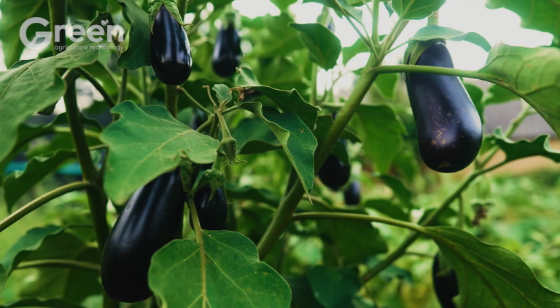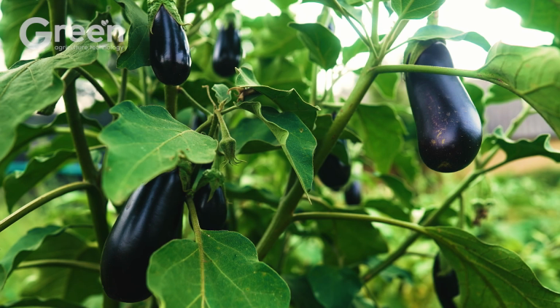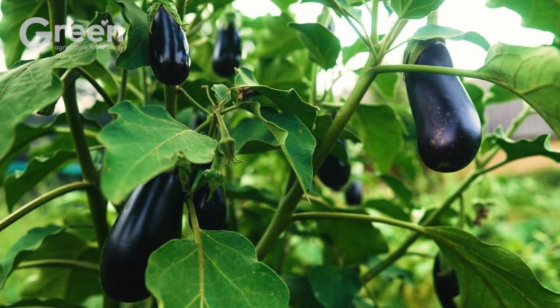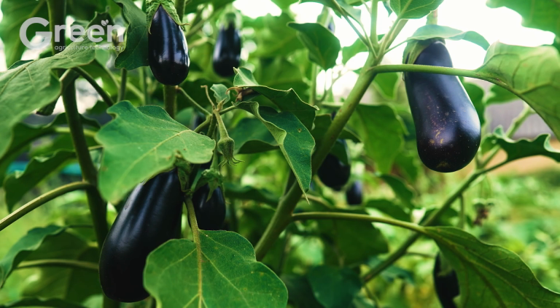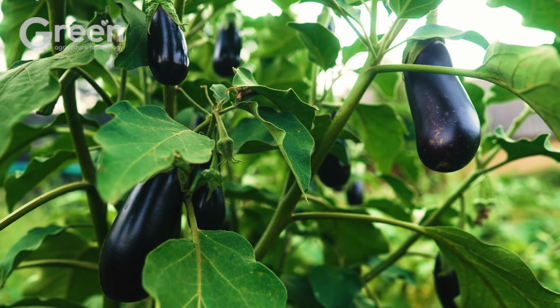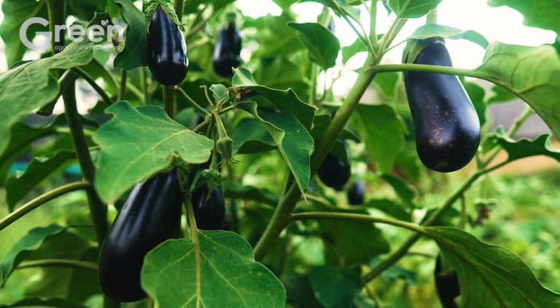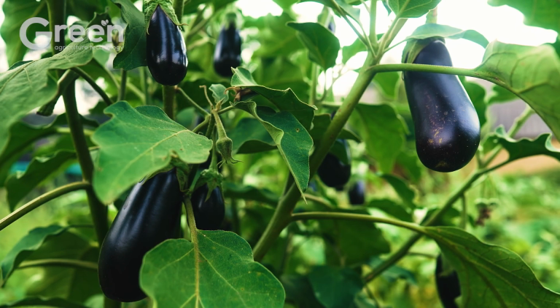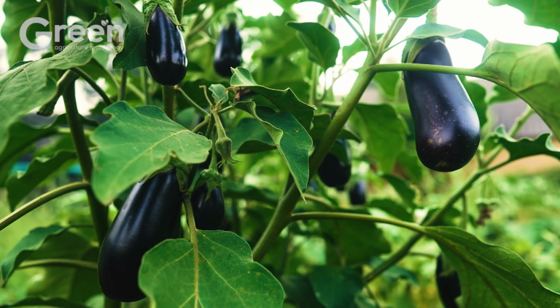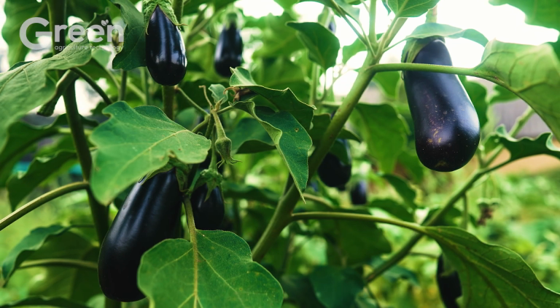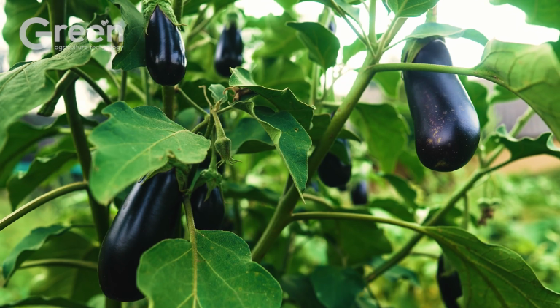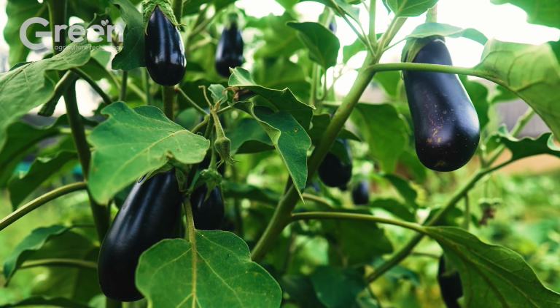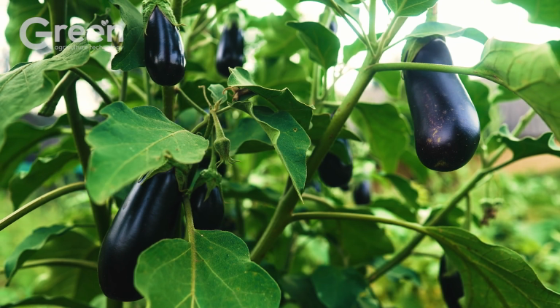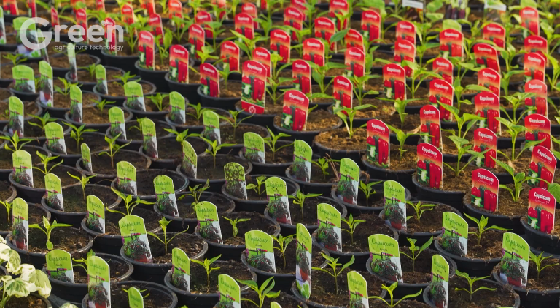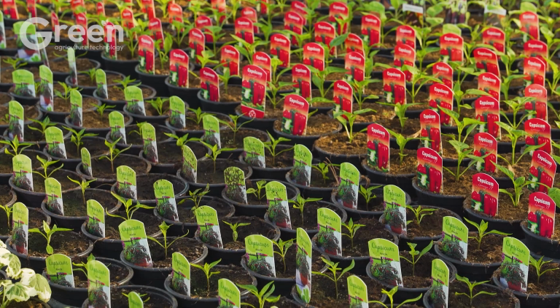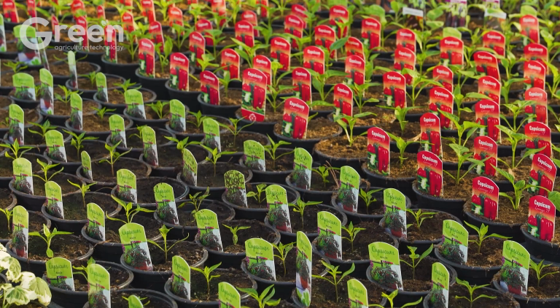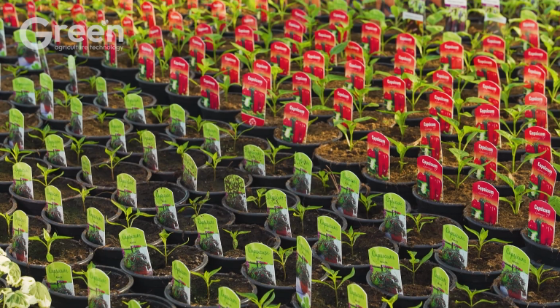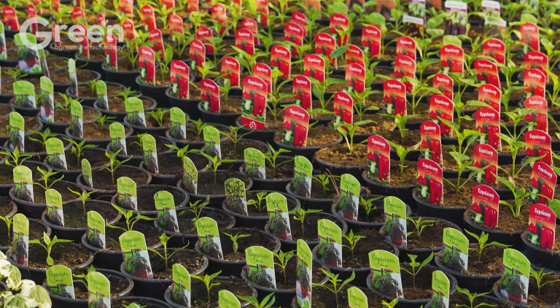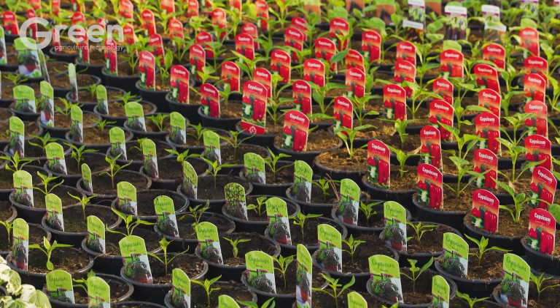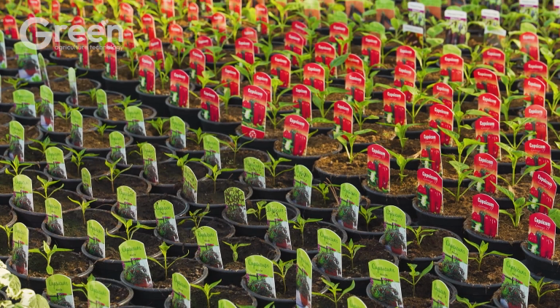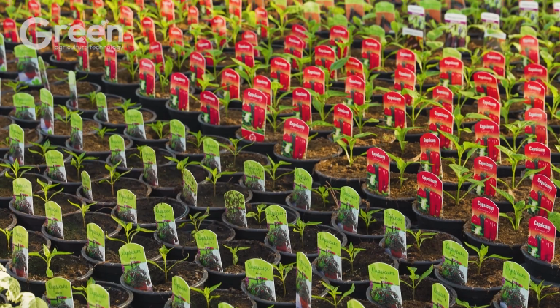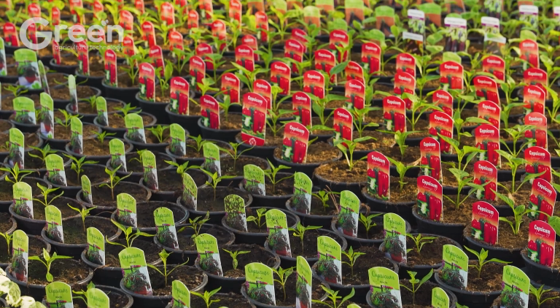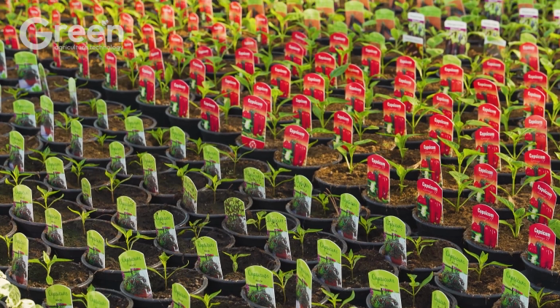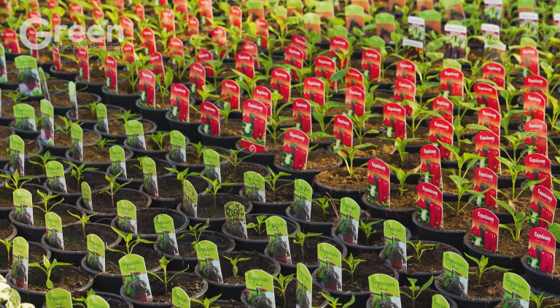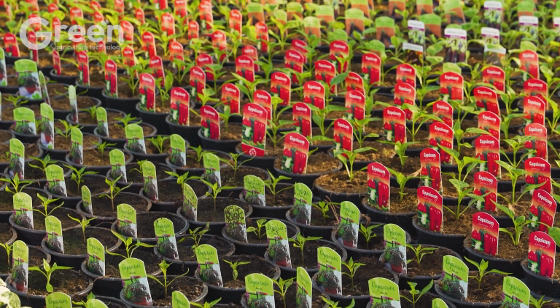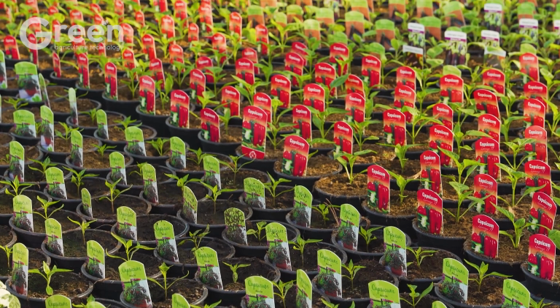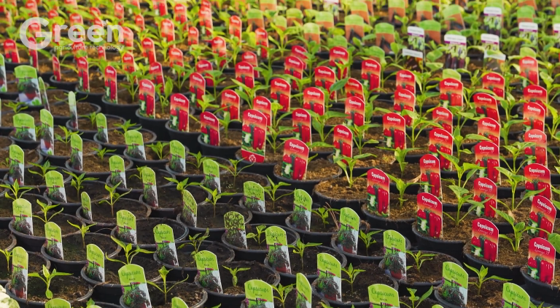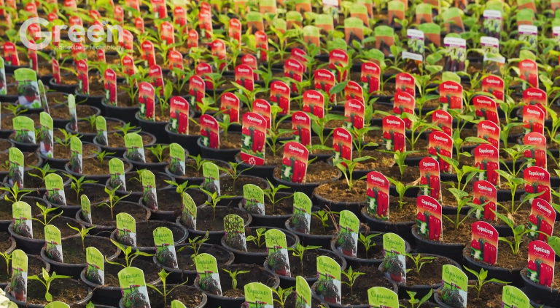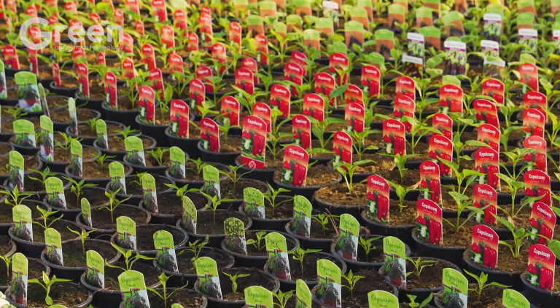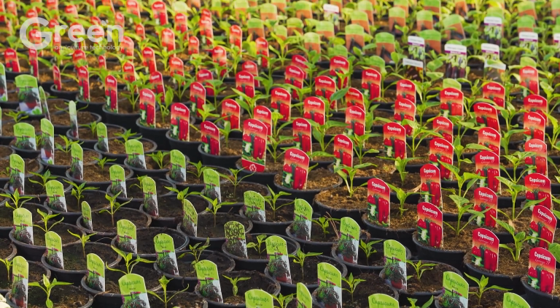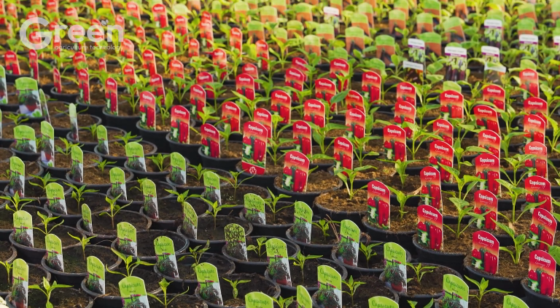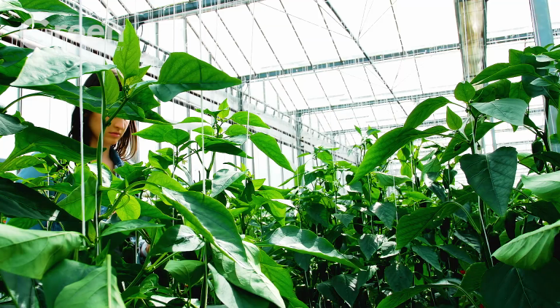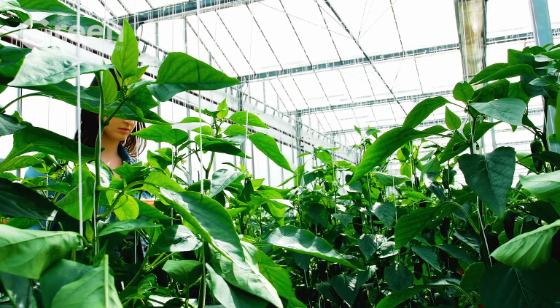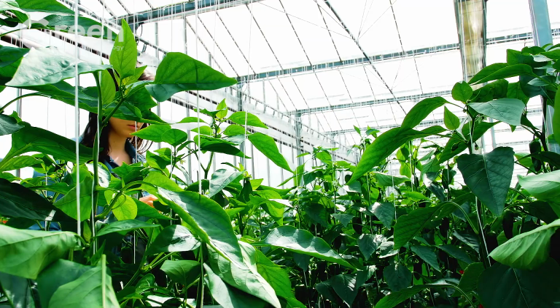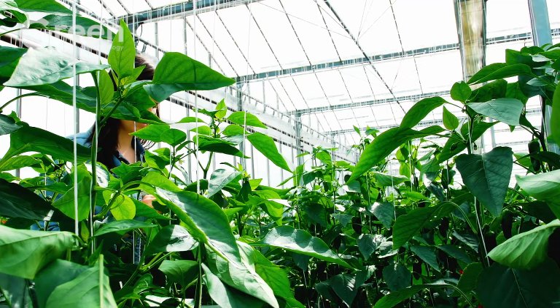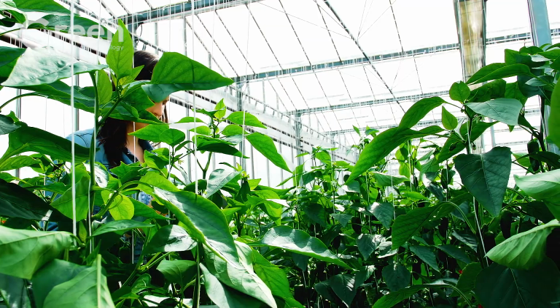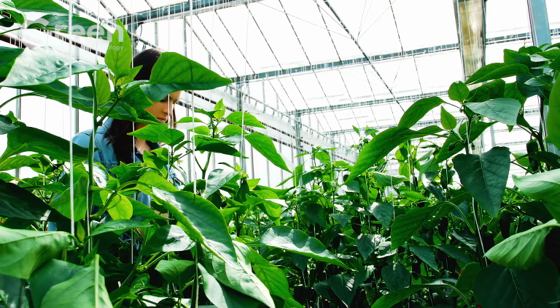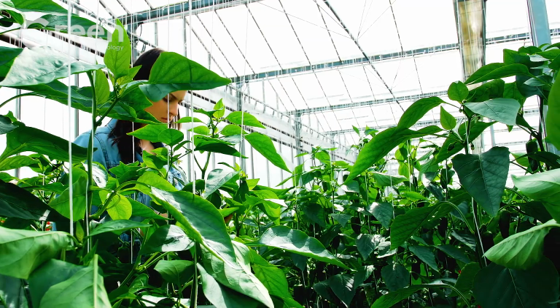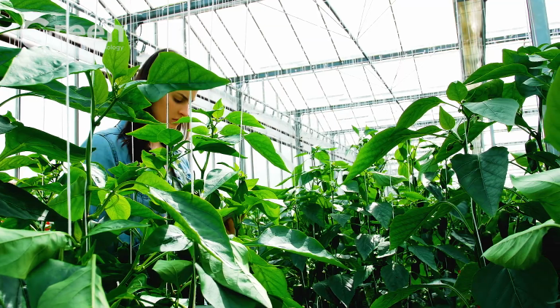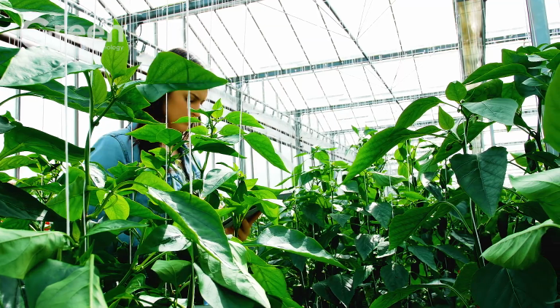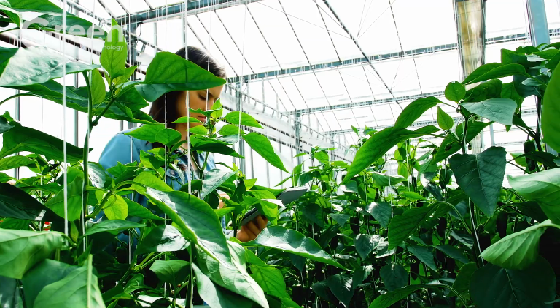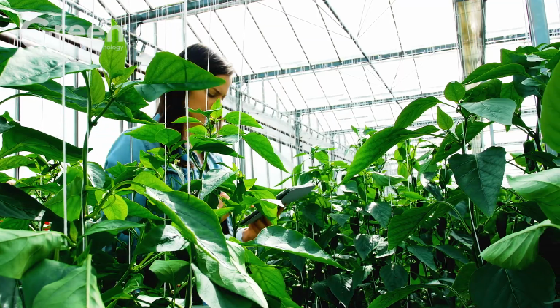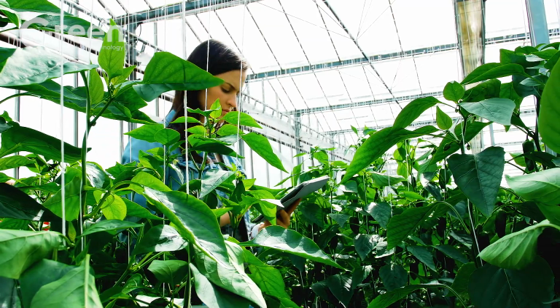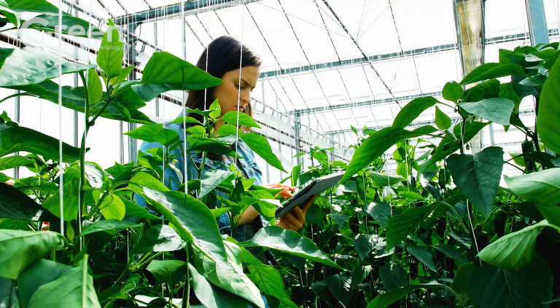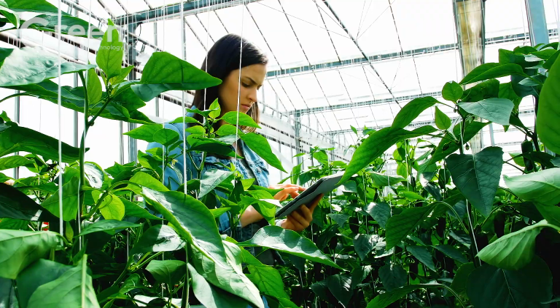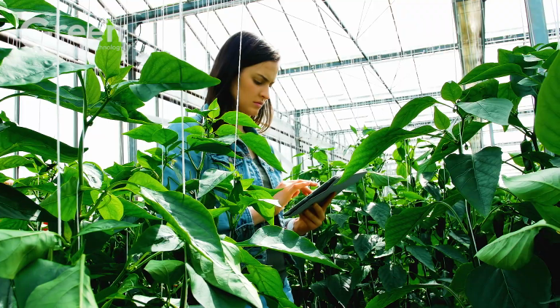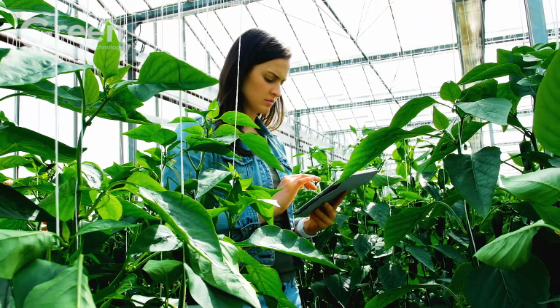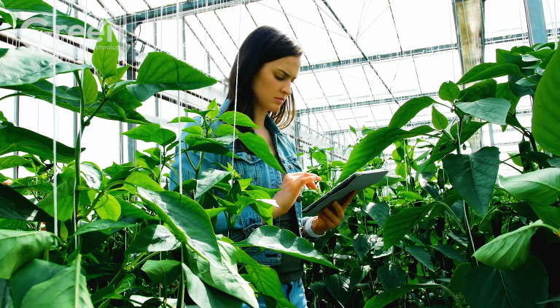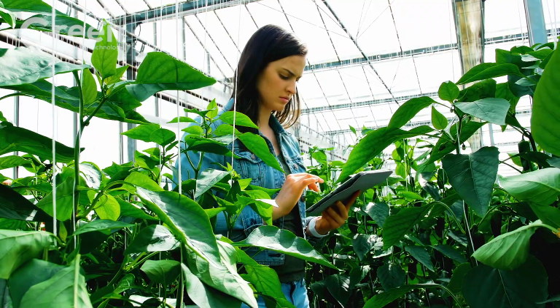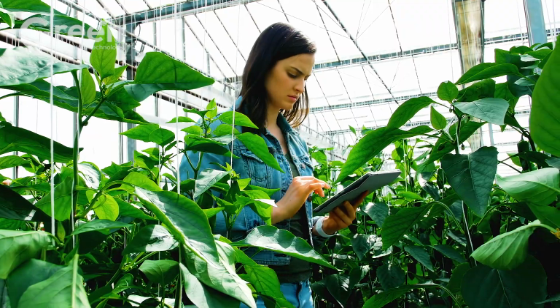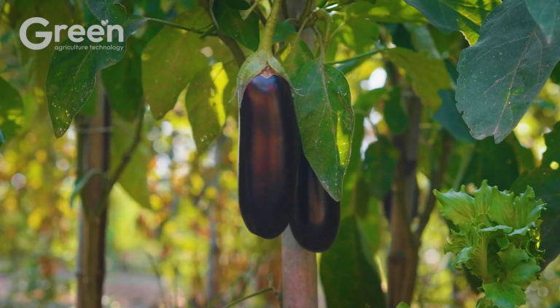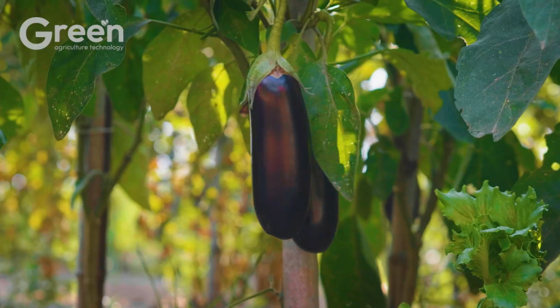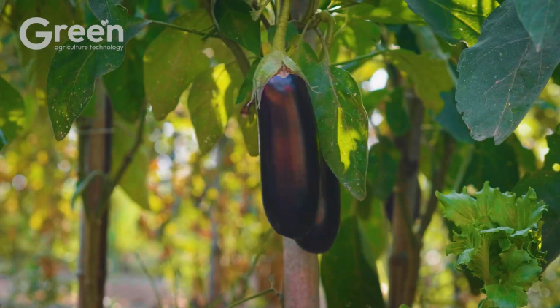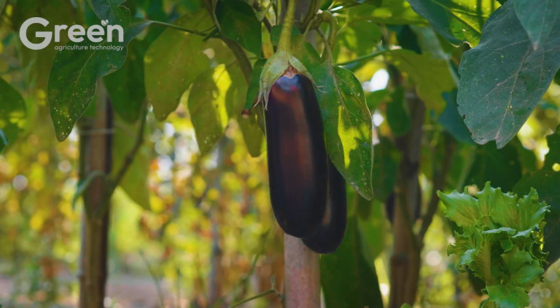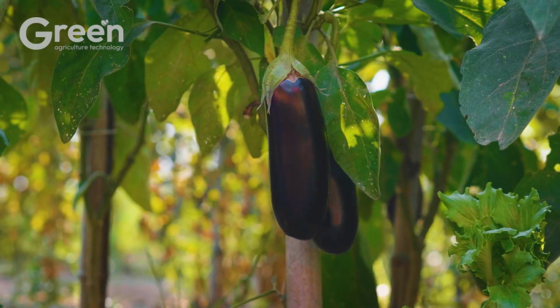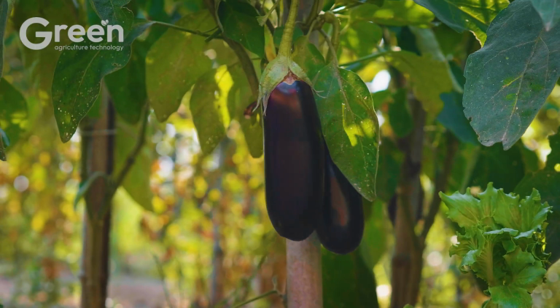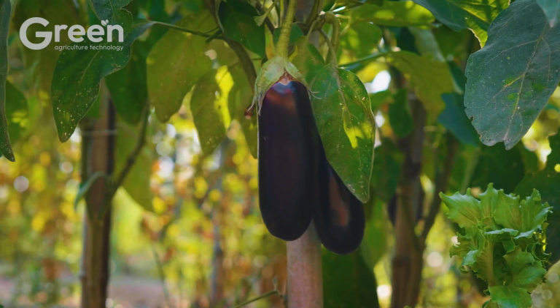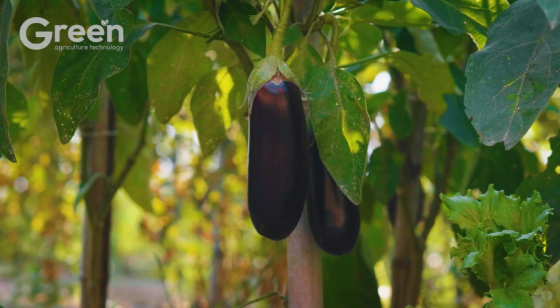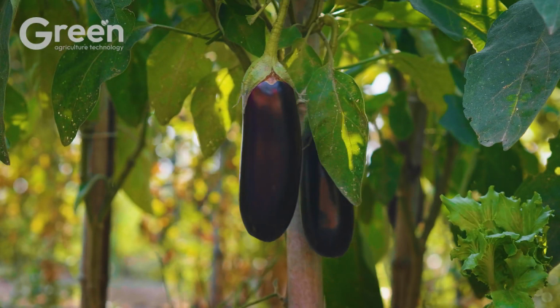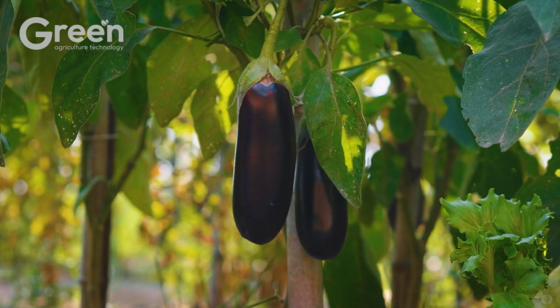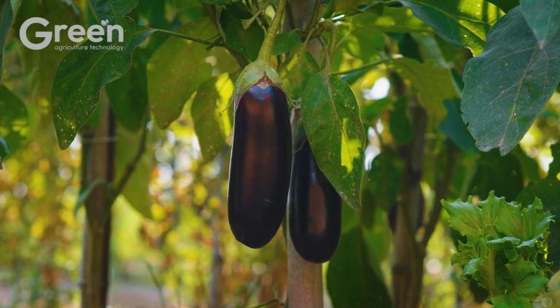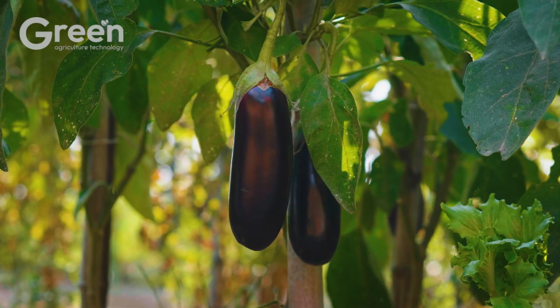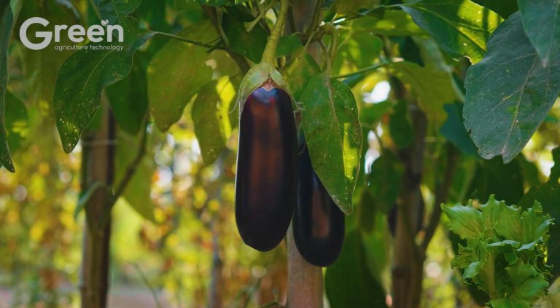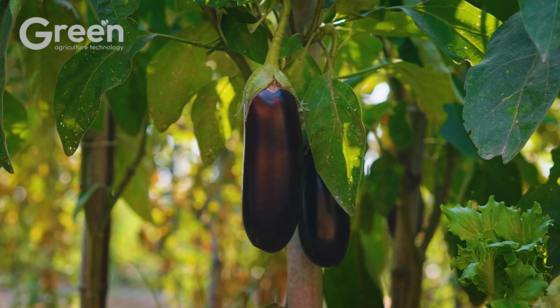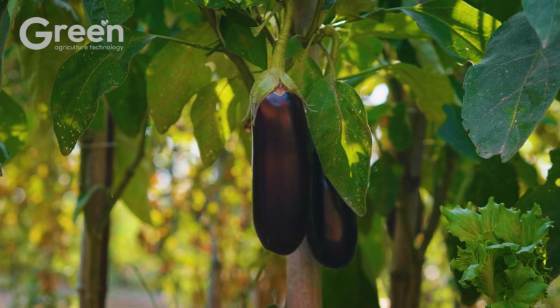In the United States, over 14 million pounds of high-quality eggplants are produced annually, meeting the growing domestic demand.